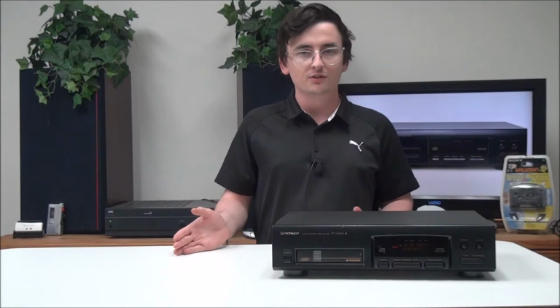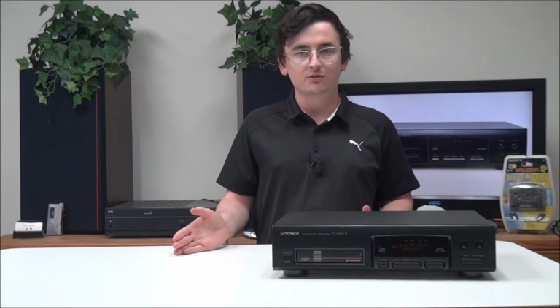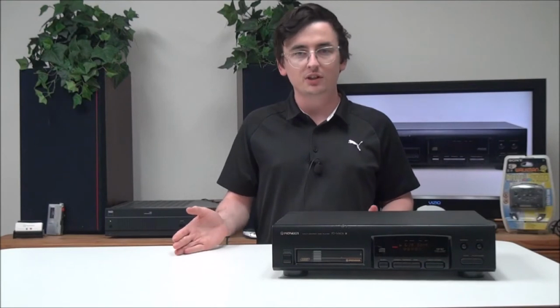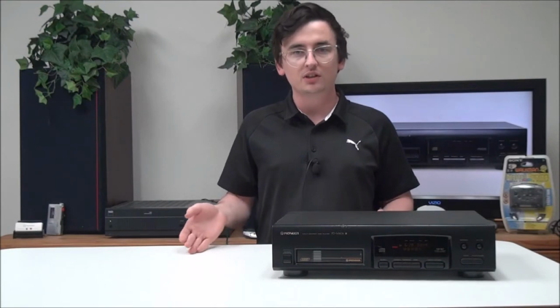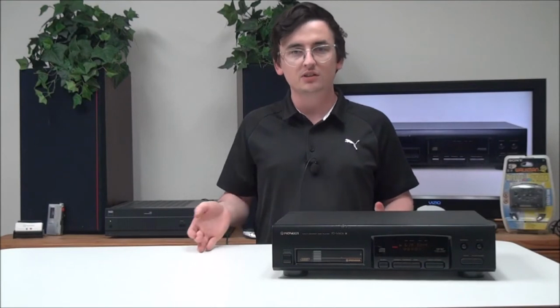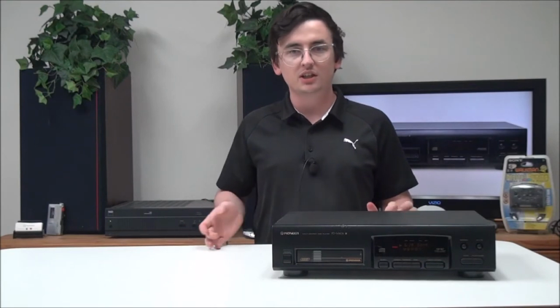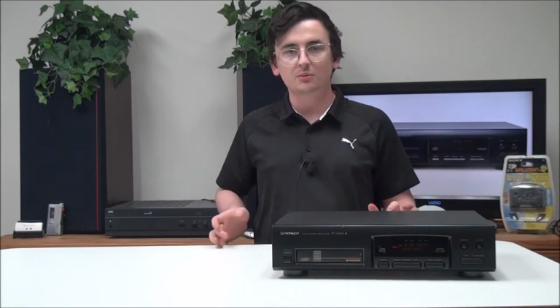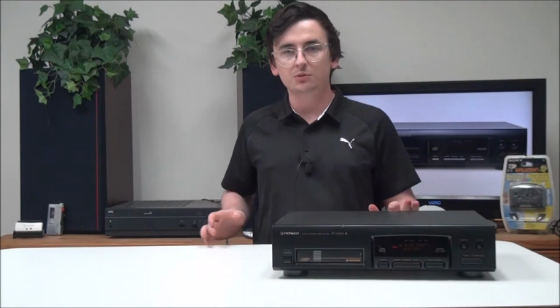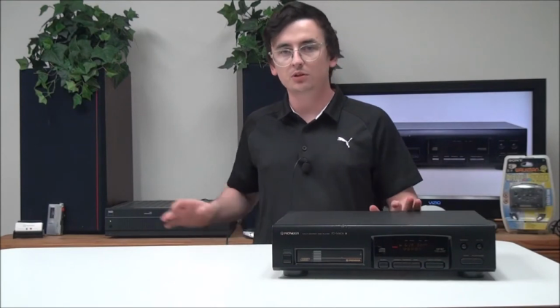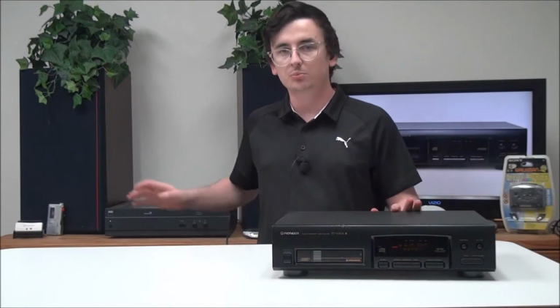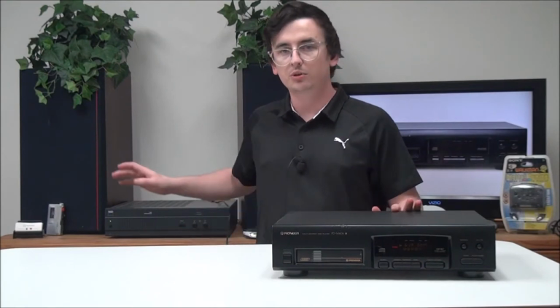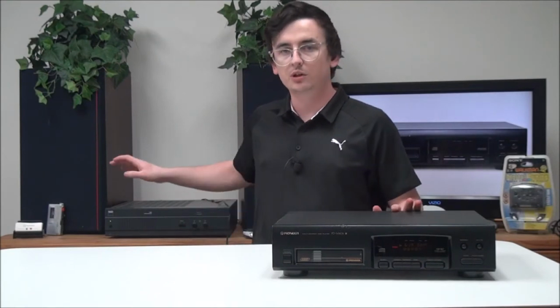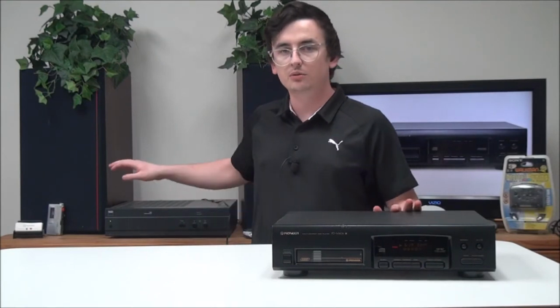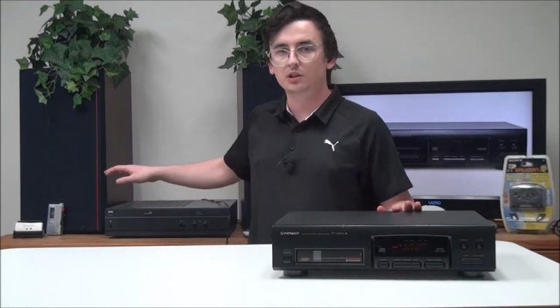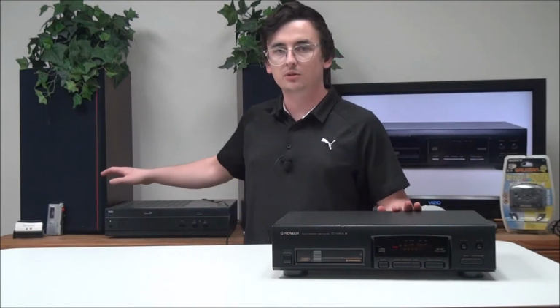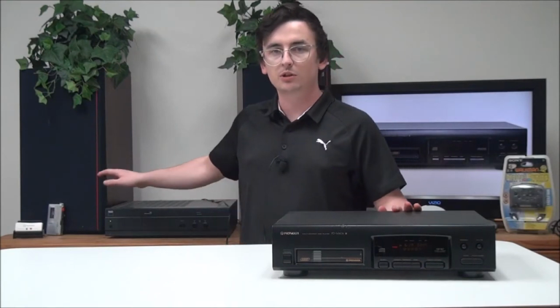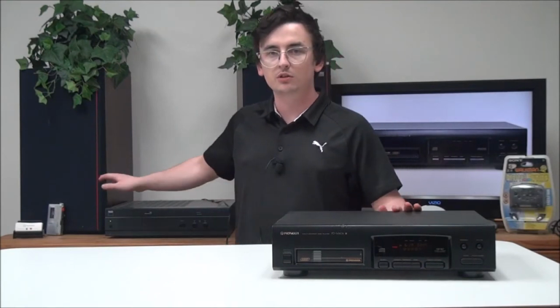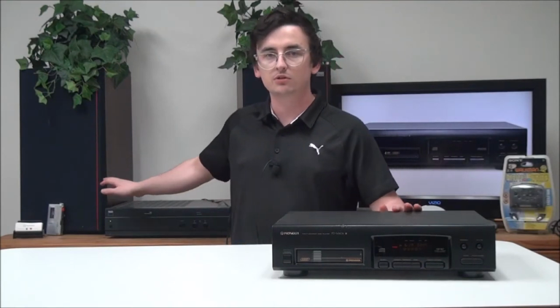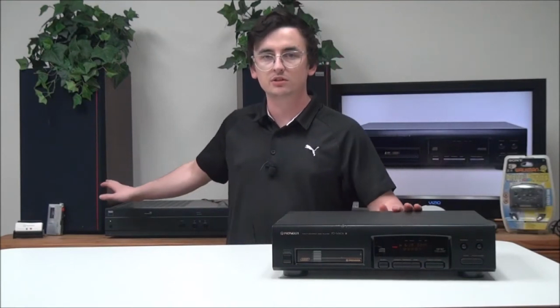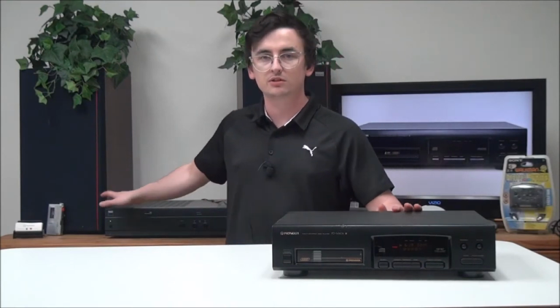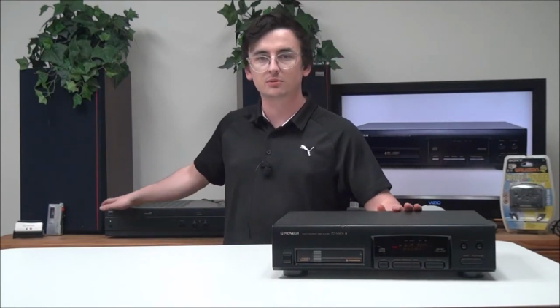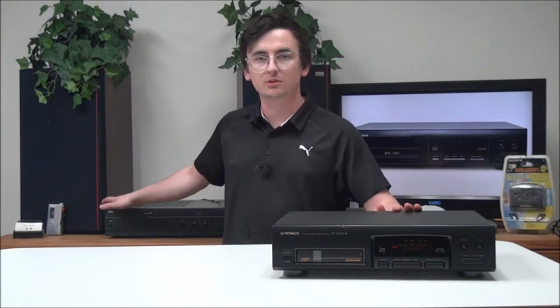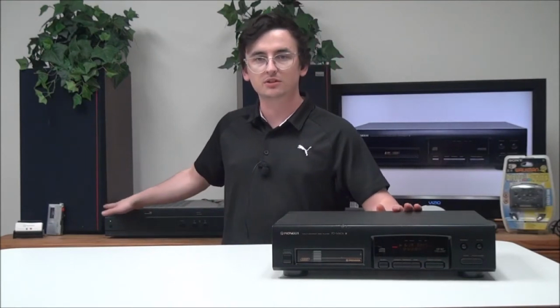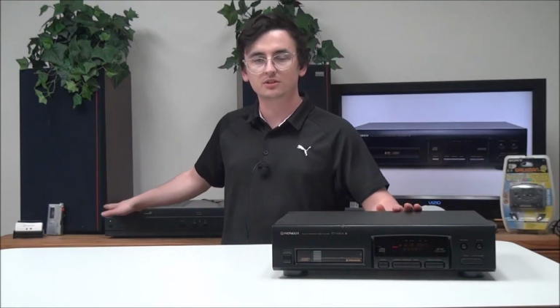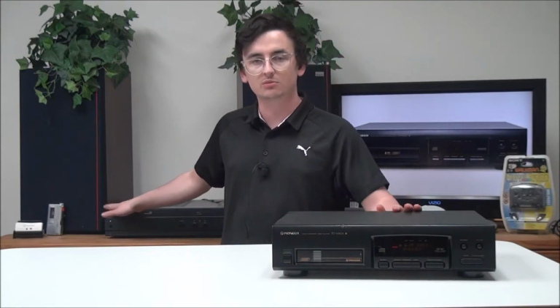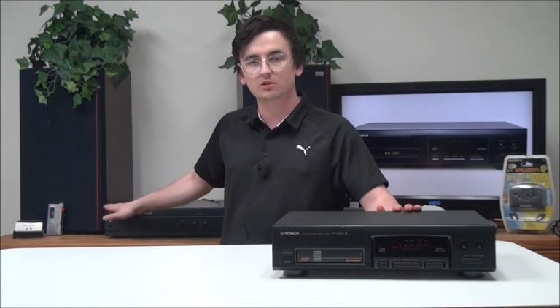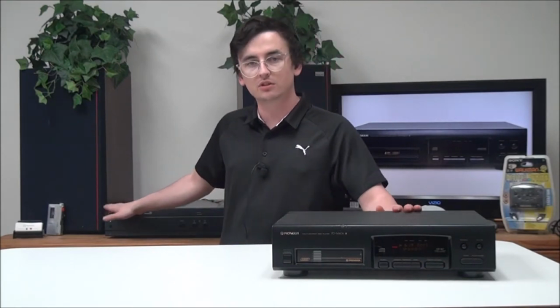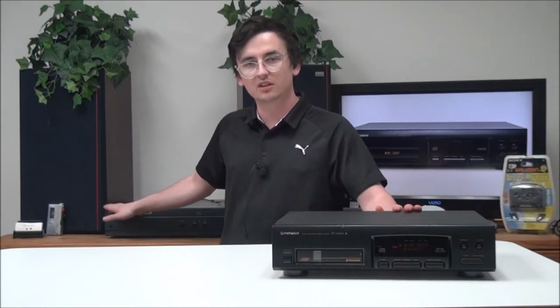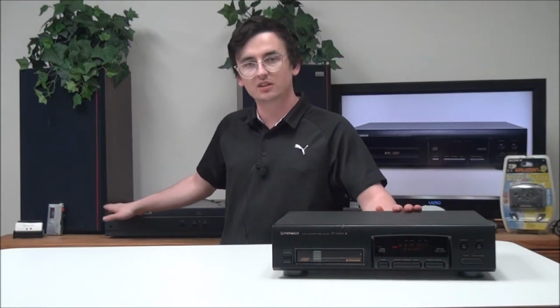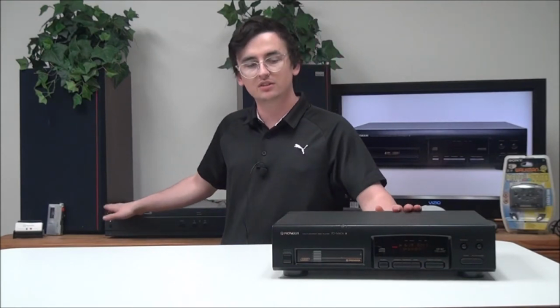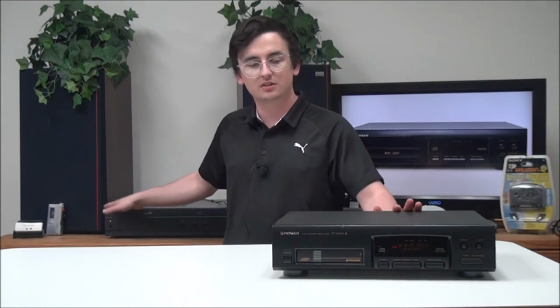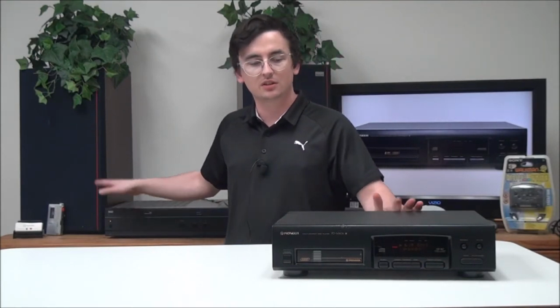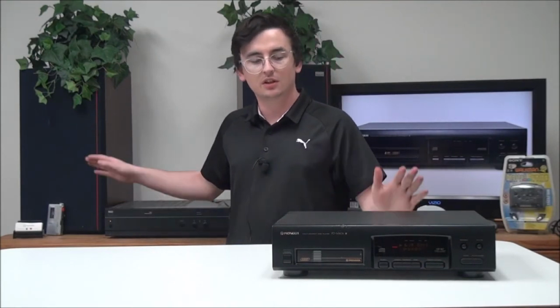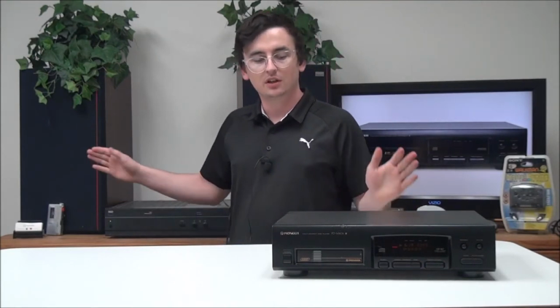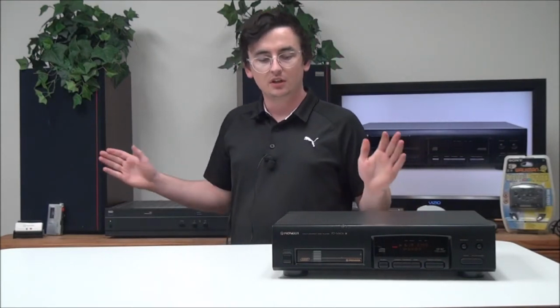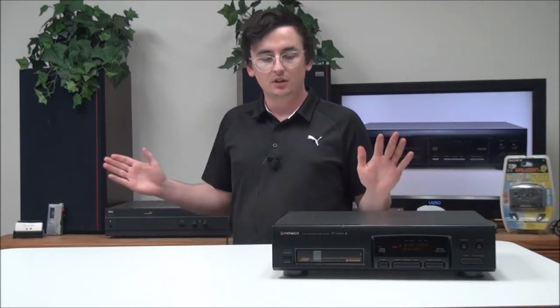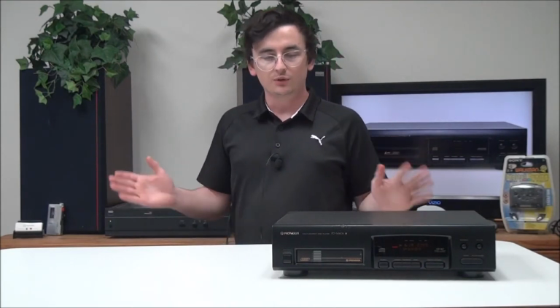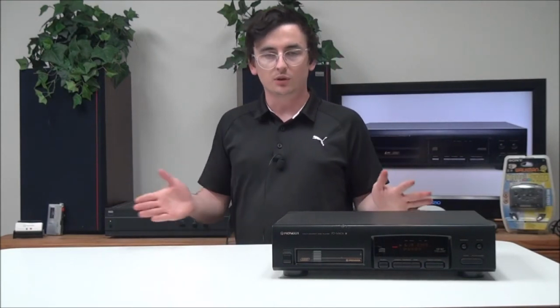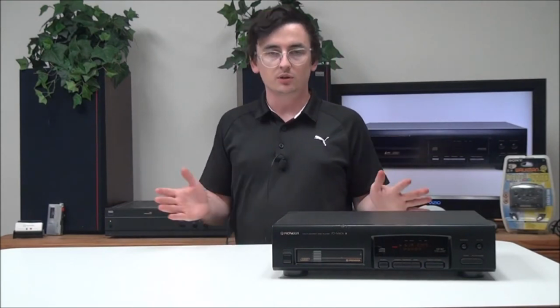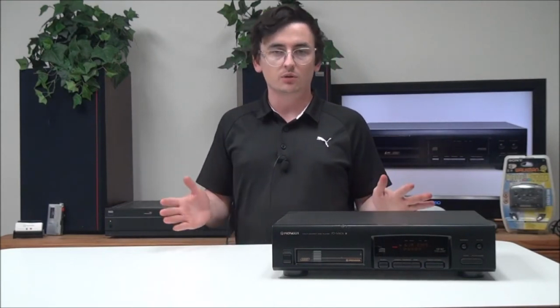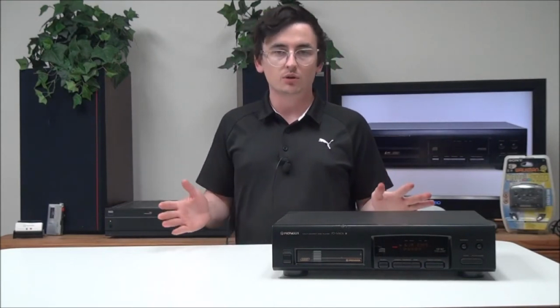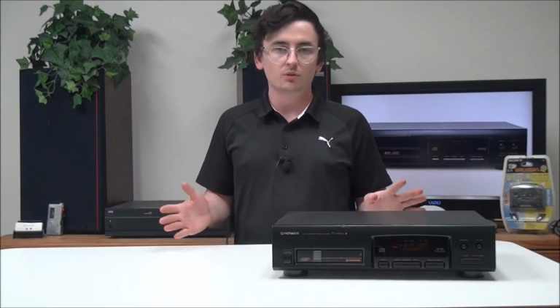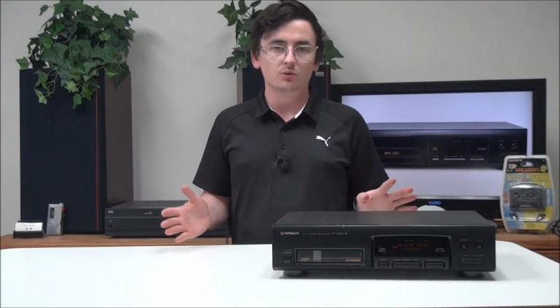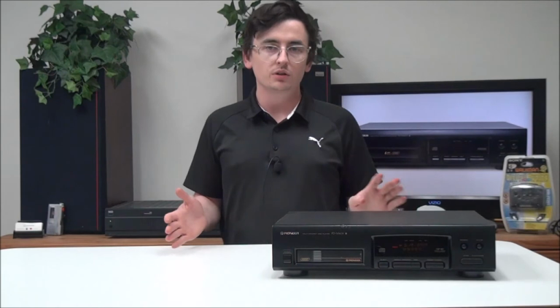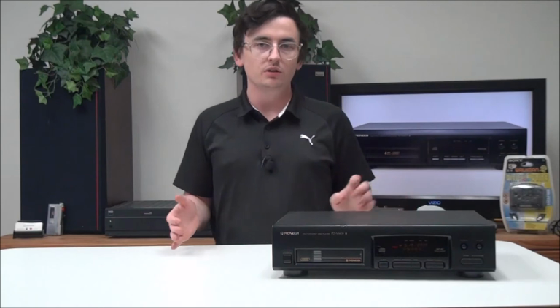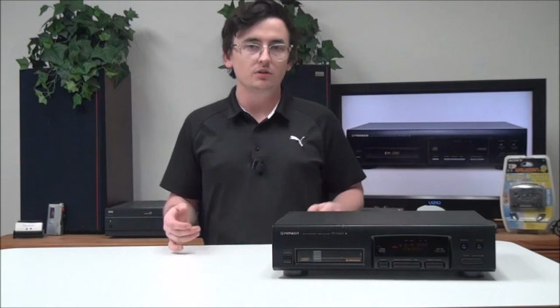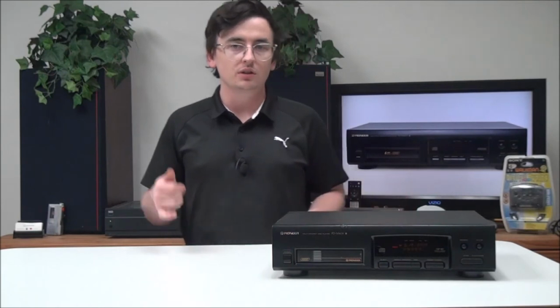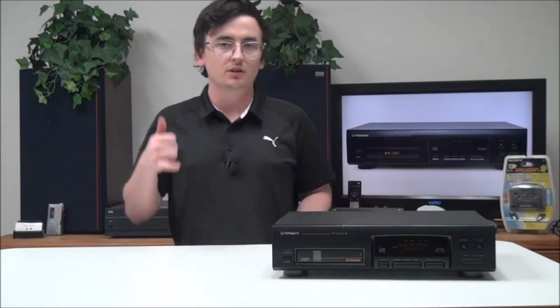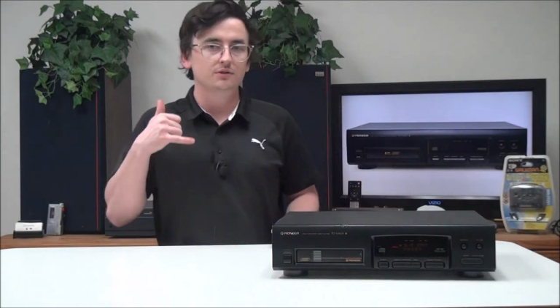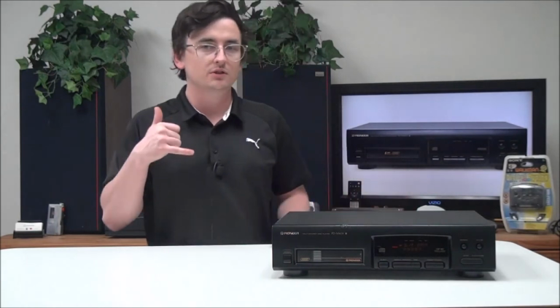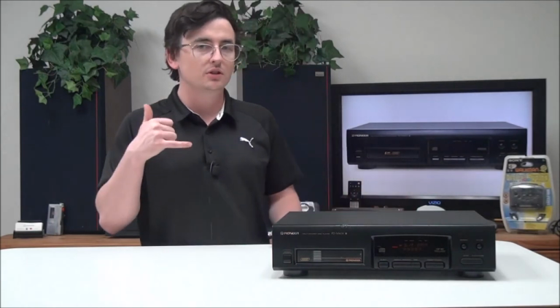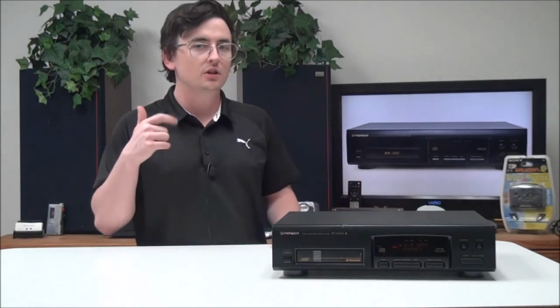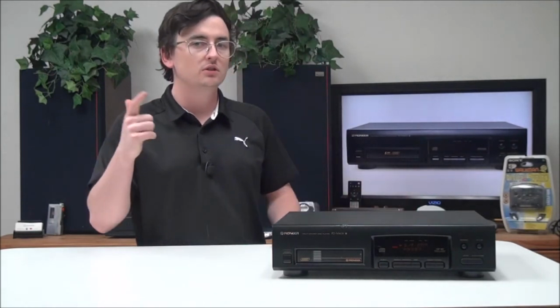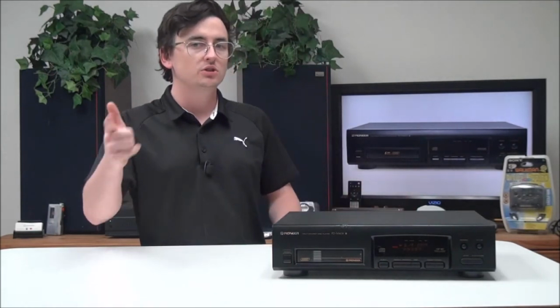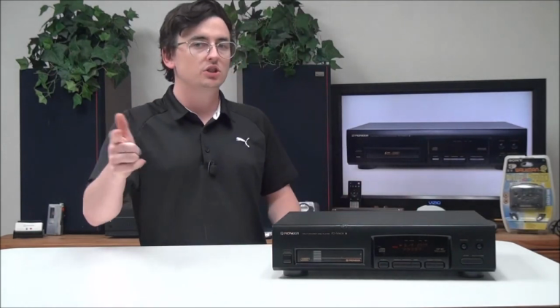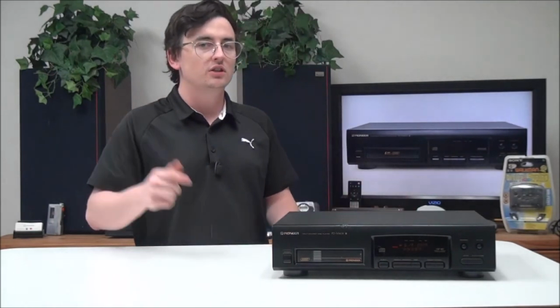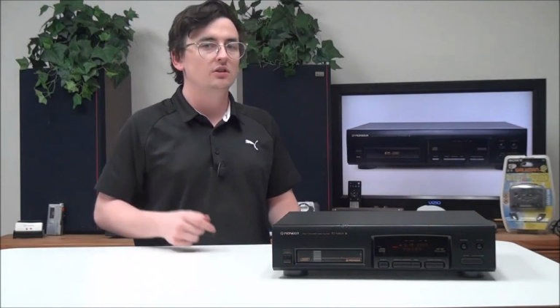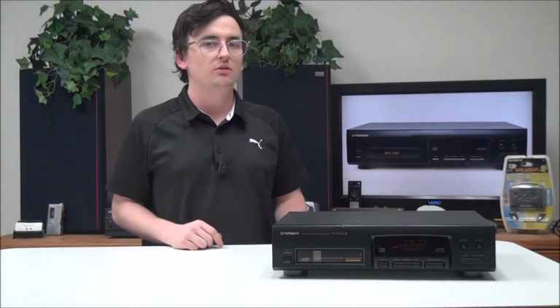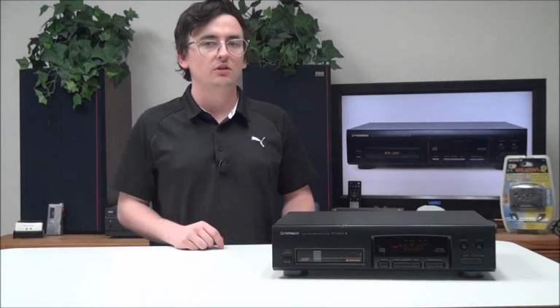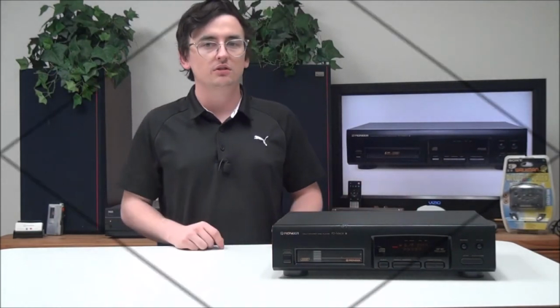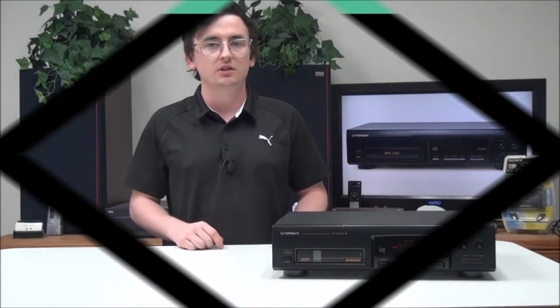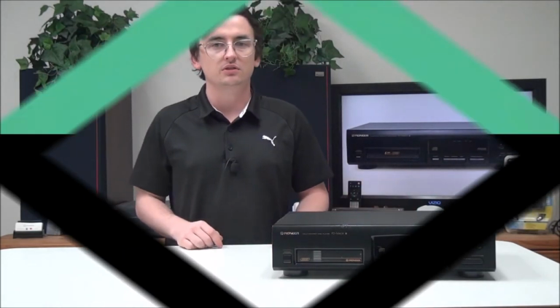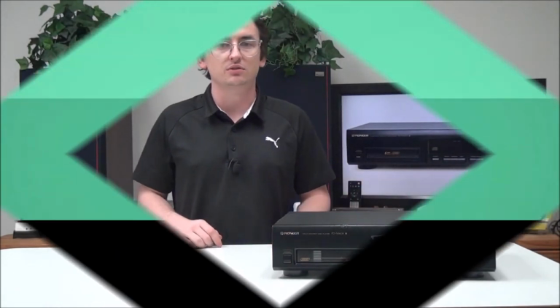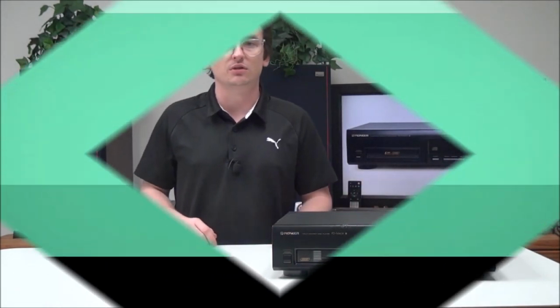It will work with just about any speaker if you have the right adapter, but I would recommend using something similar to this. If you want to order one, you can give us a call or check out our online store.